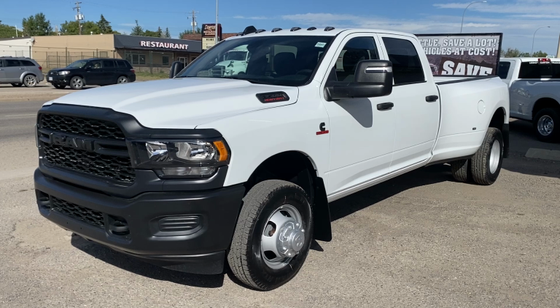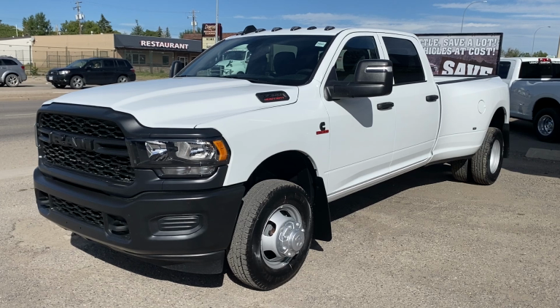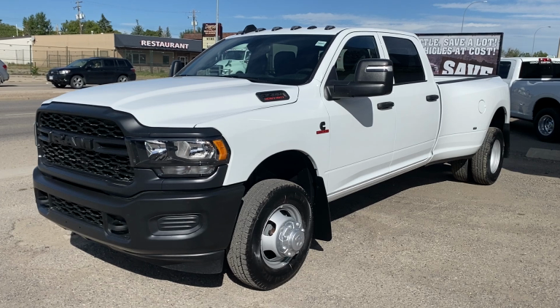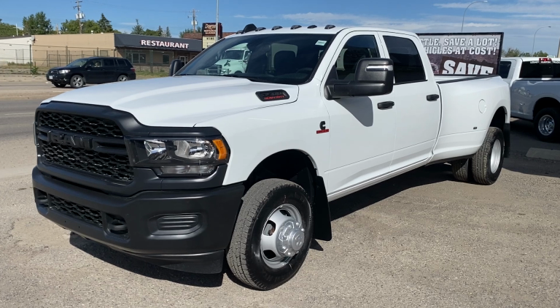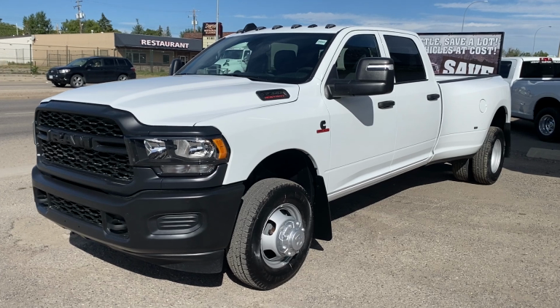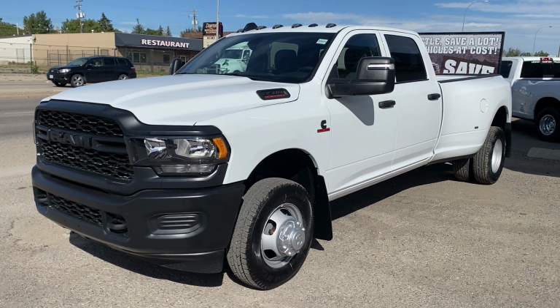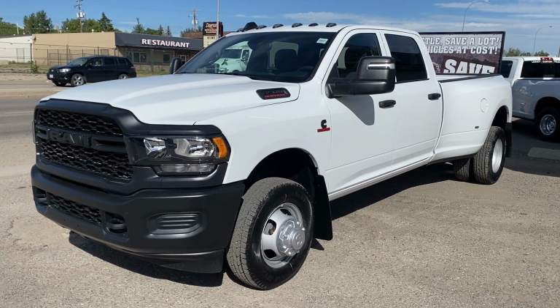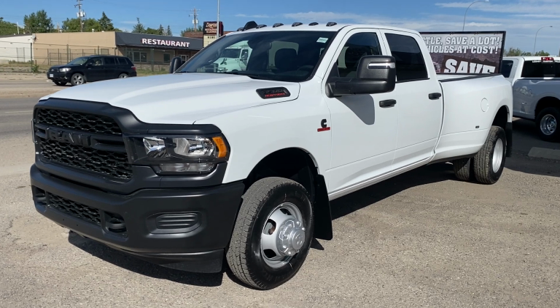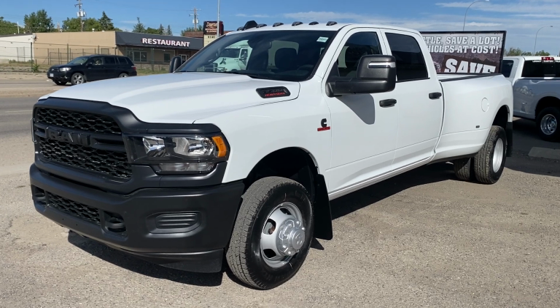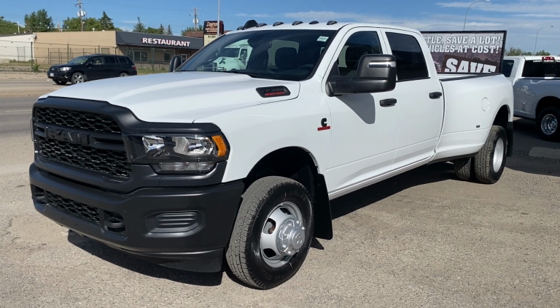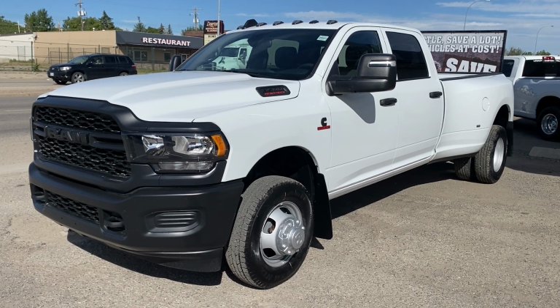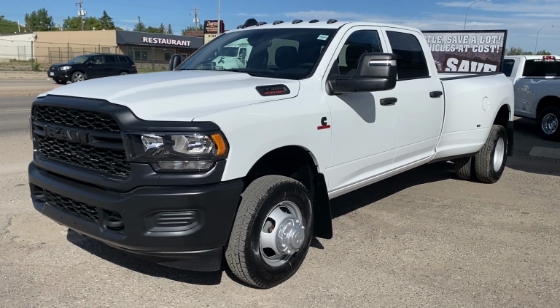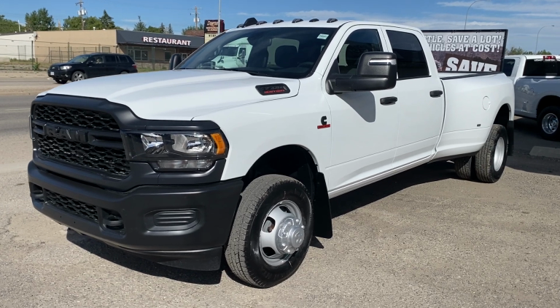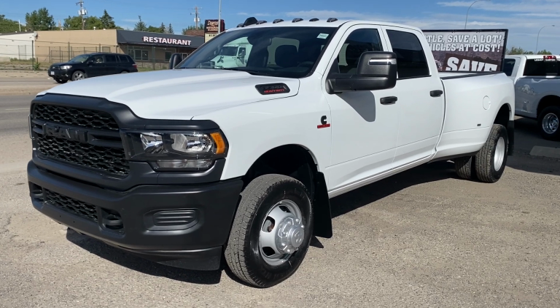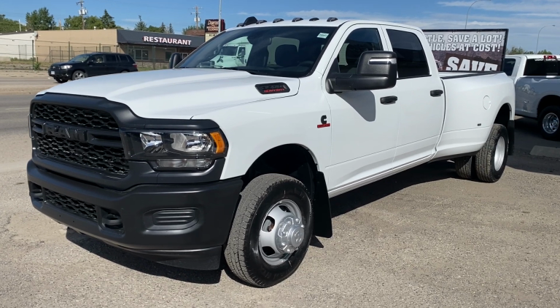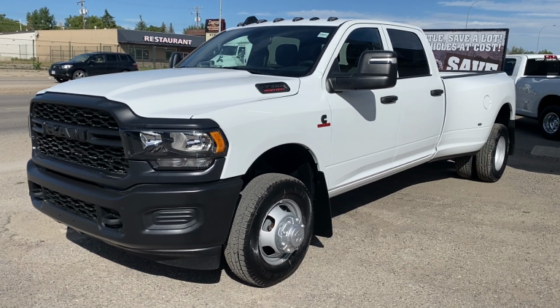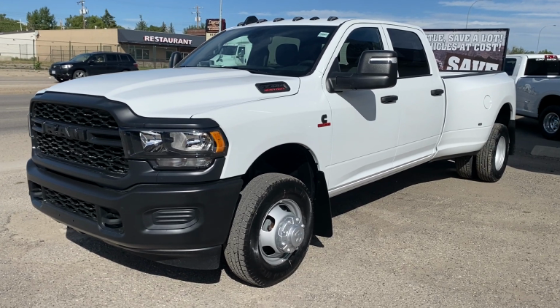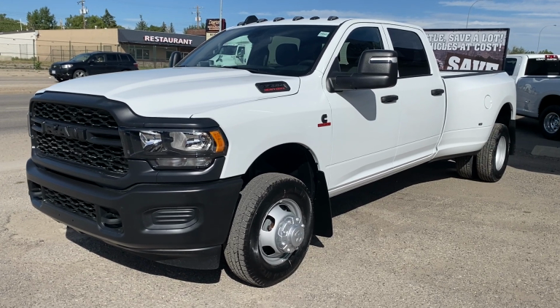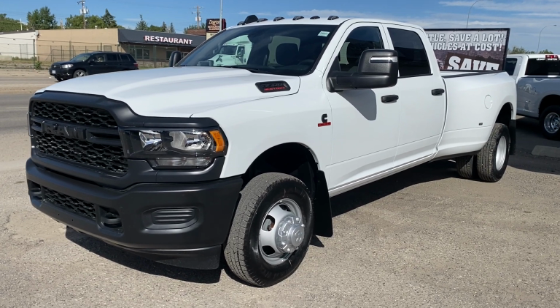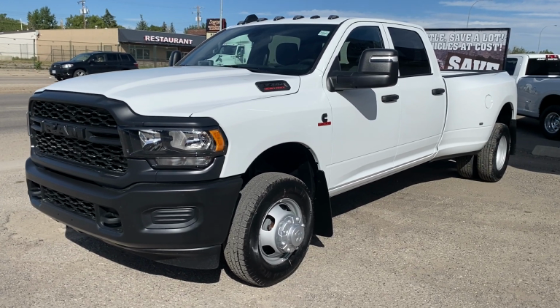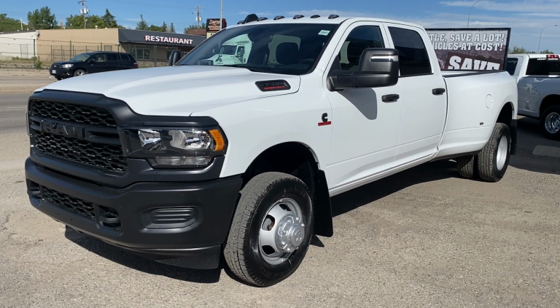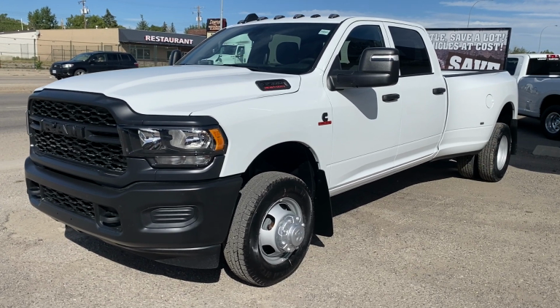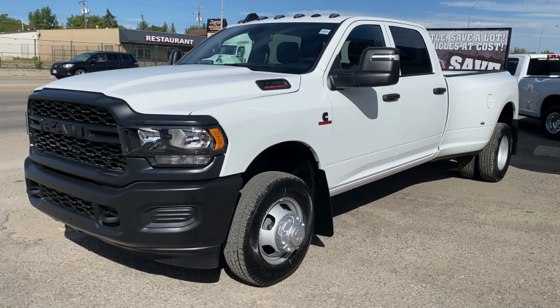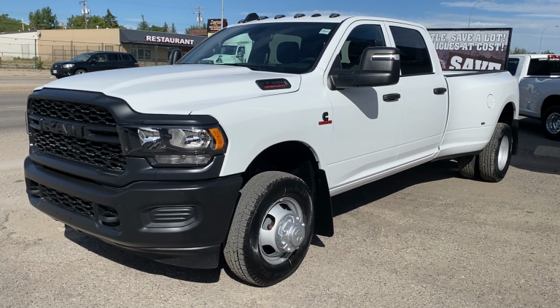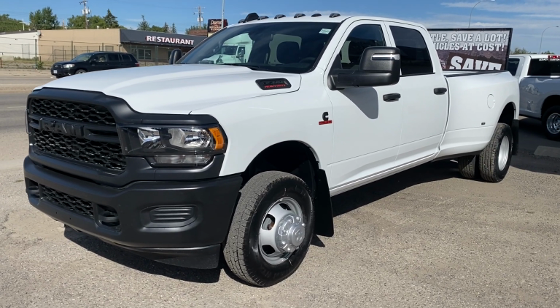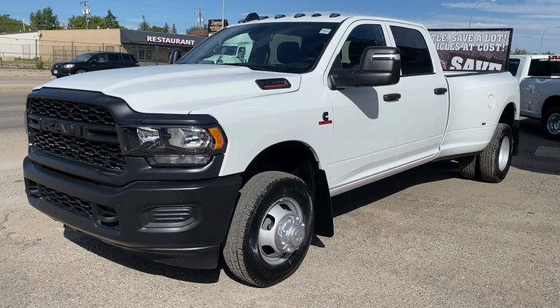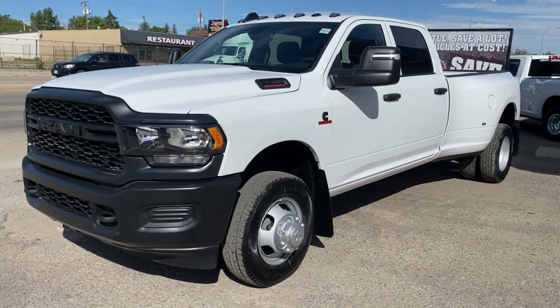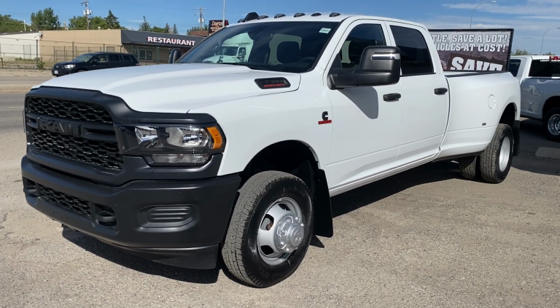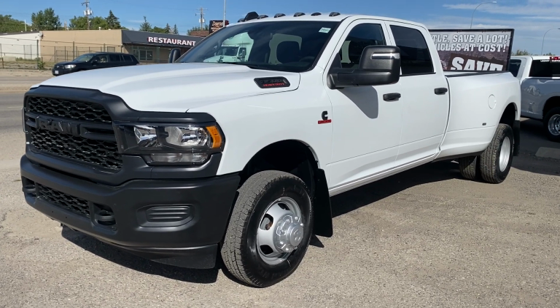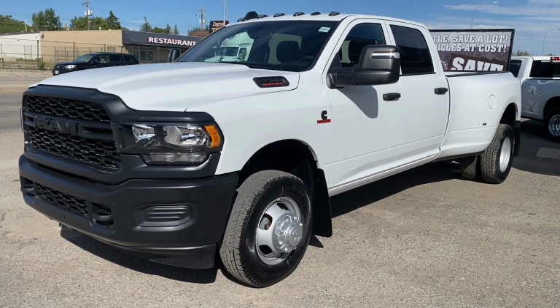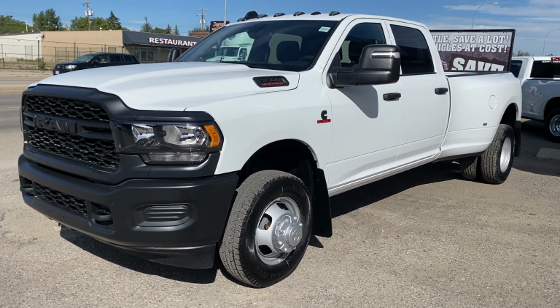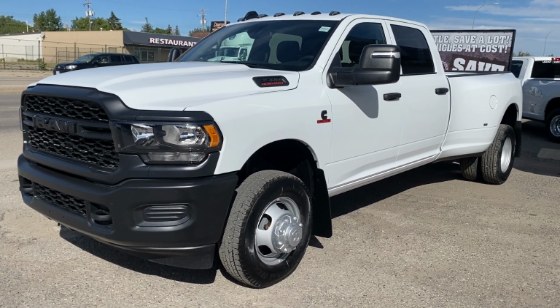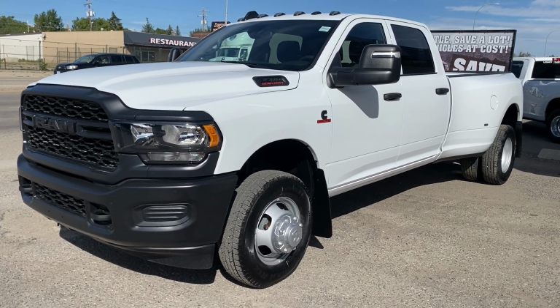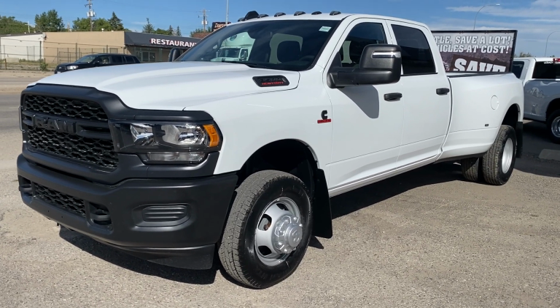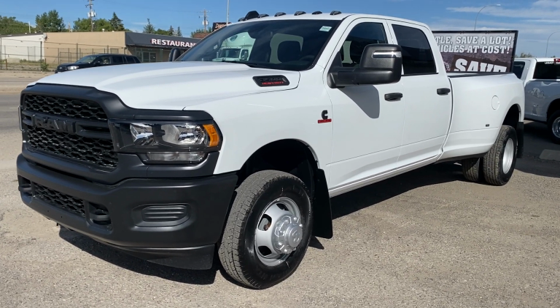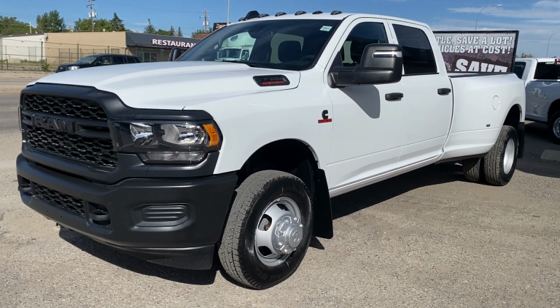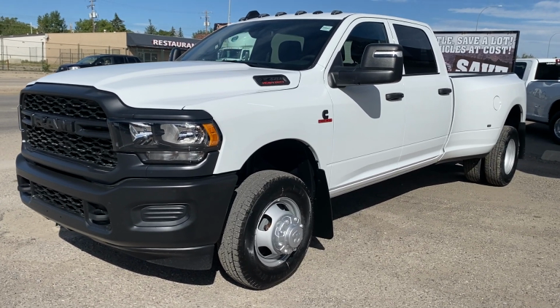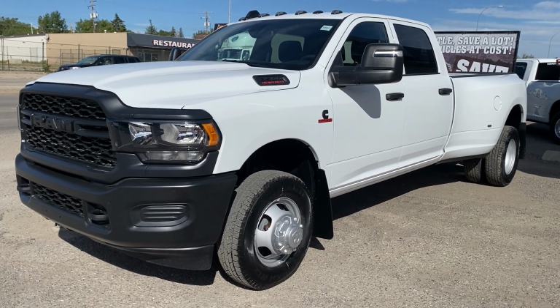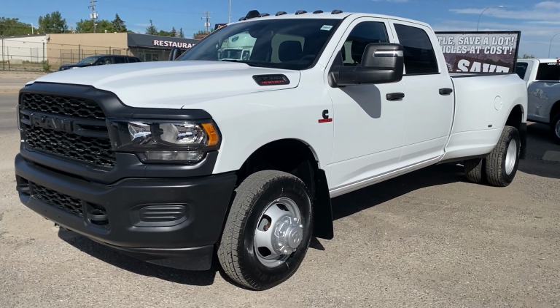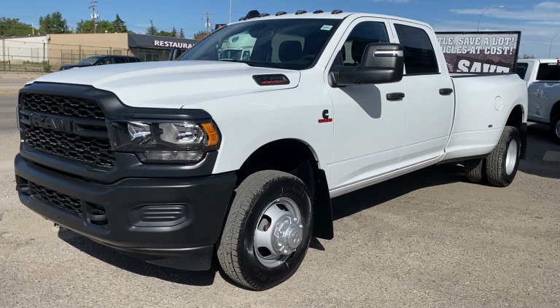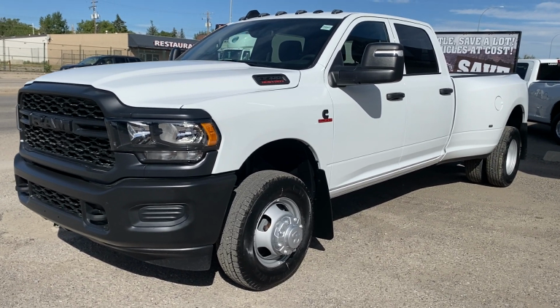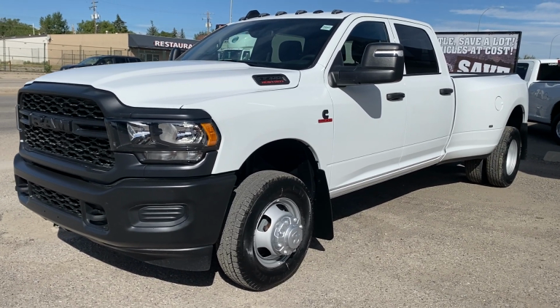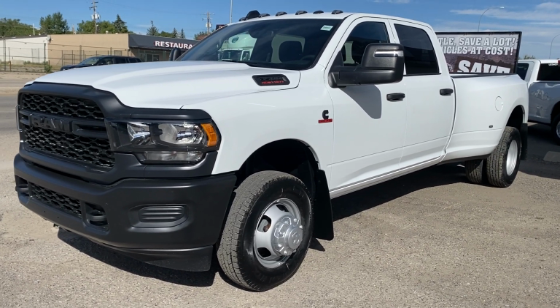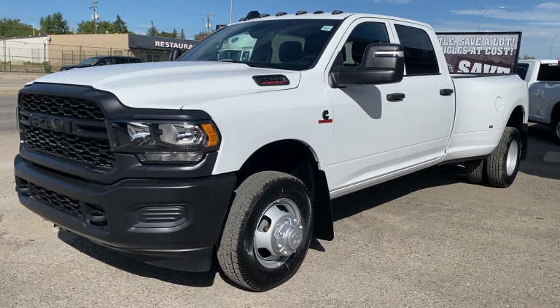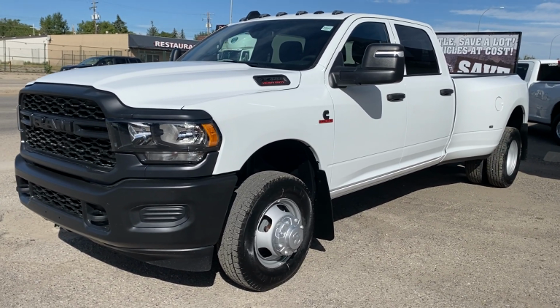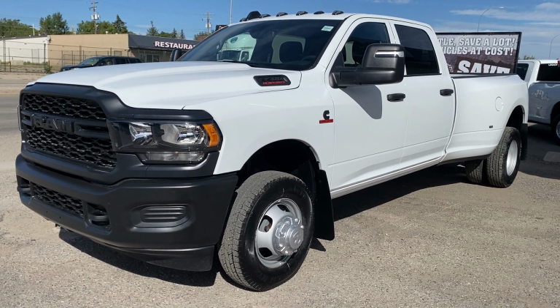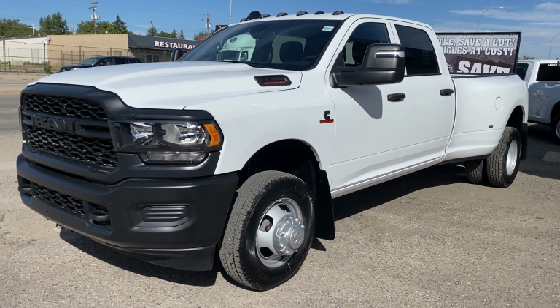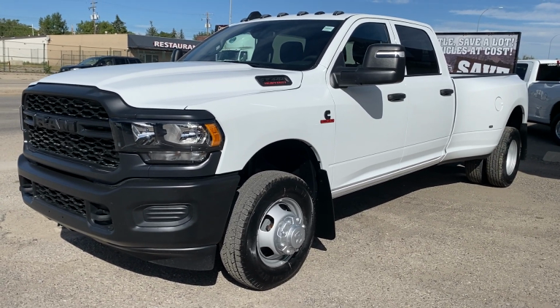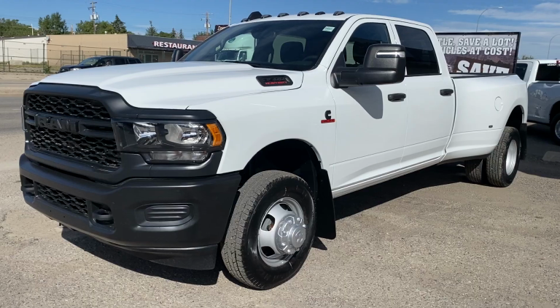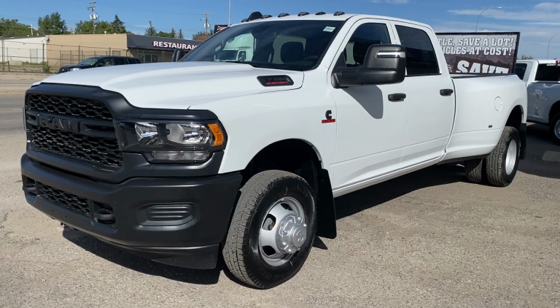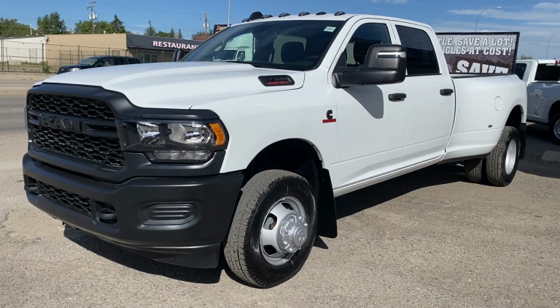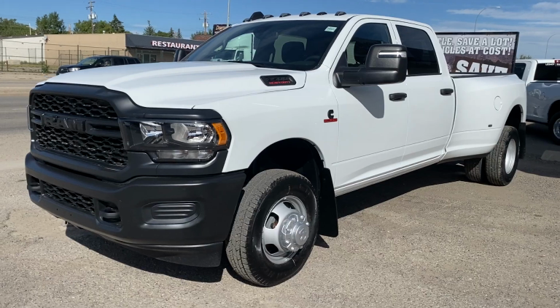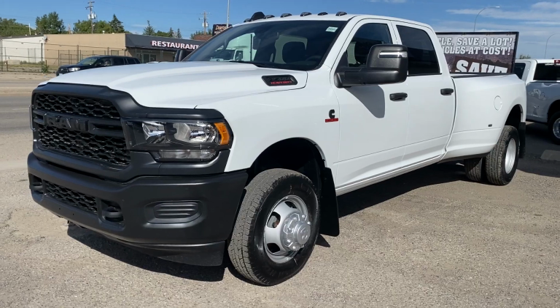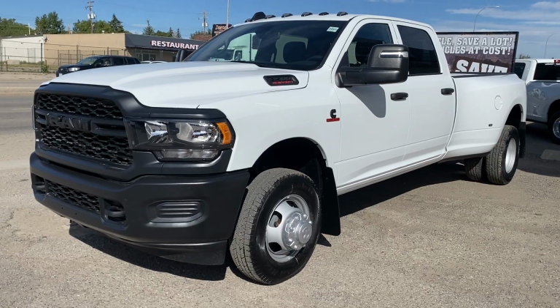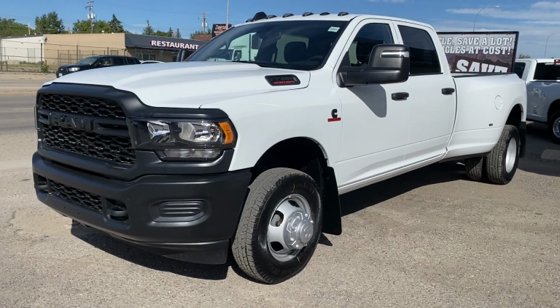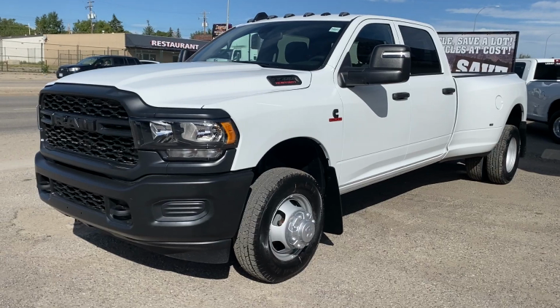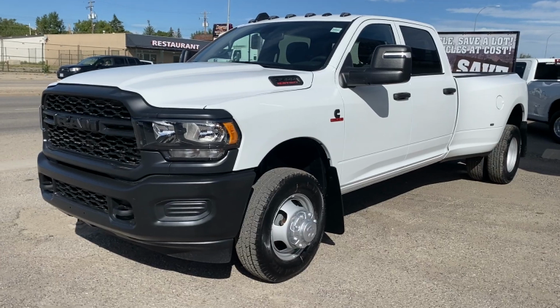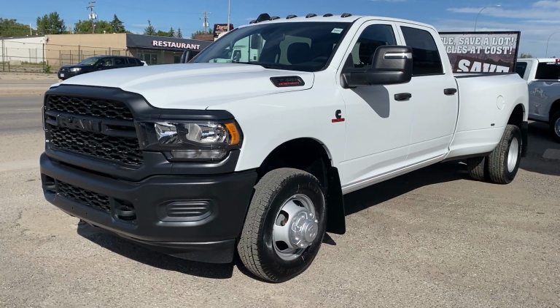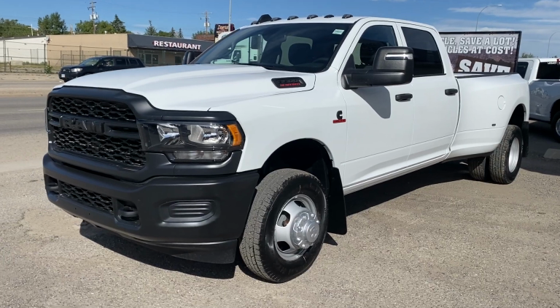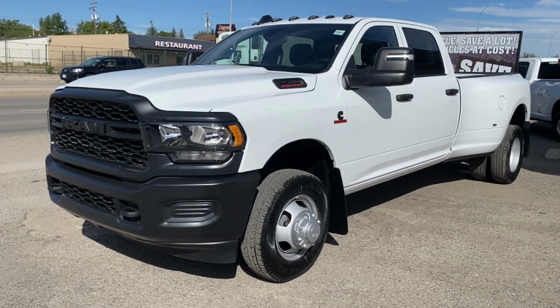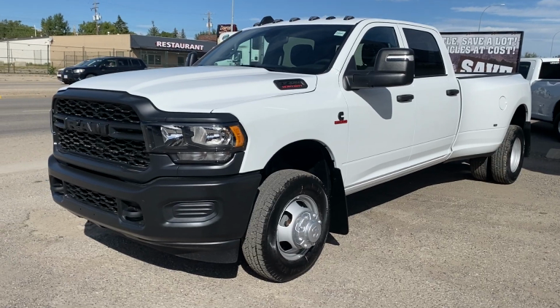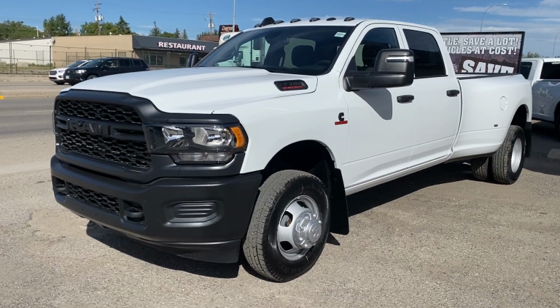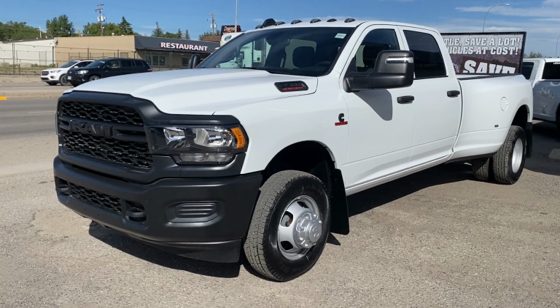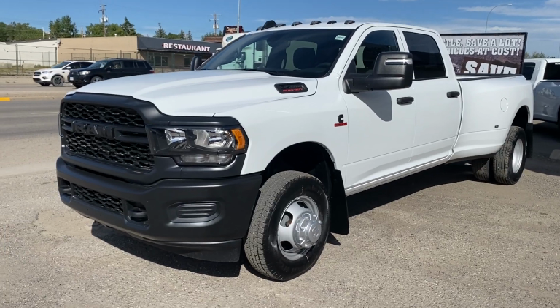Hey everyone, it's Trevor here at Legacy Dodge in Claire's home, back with another incredible 2024 Ram truck. Check out this 3500 Tradesman Crew Cab.